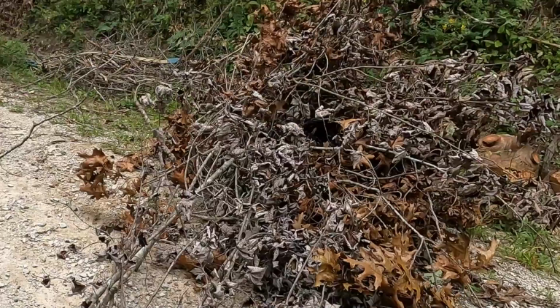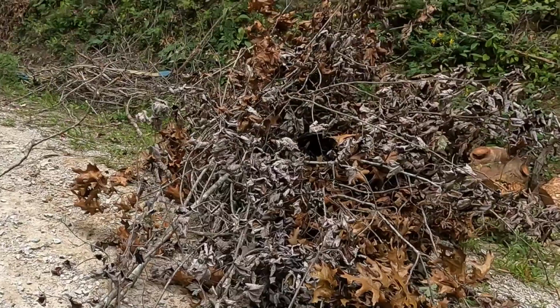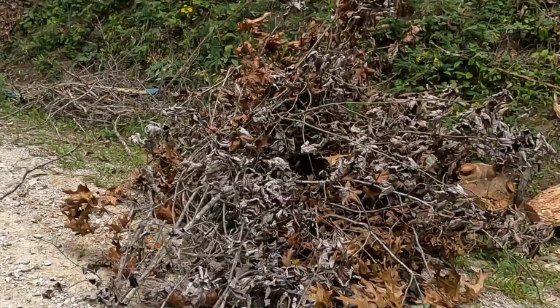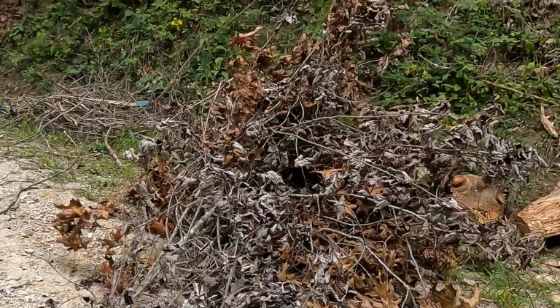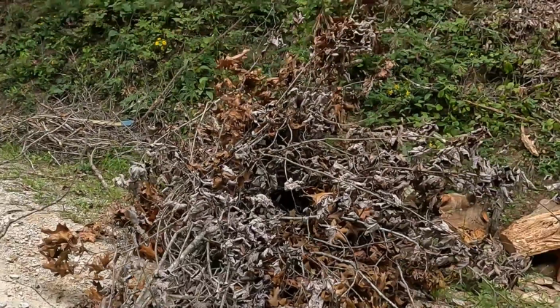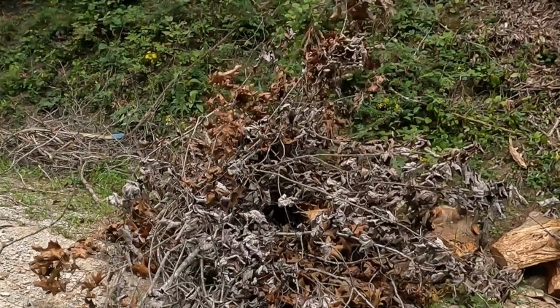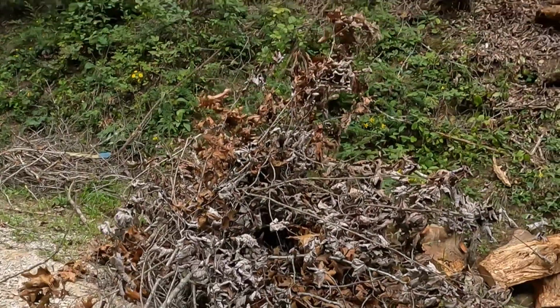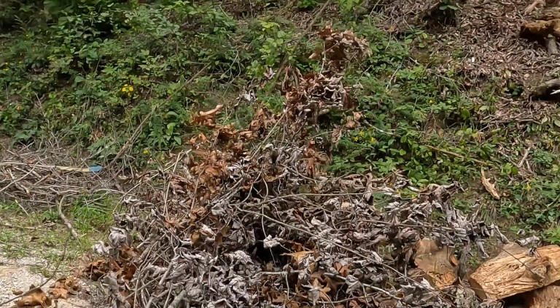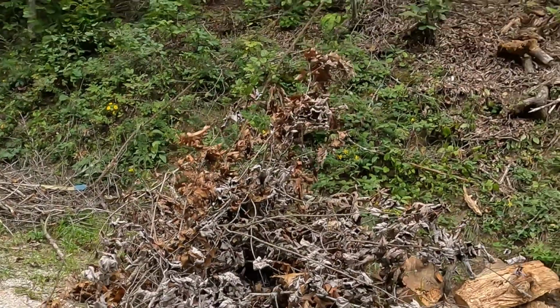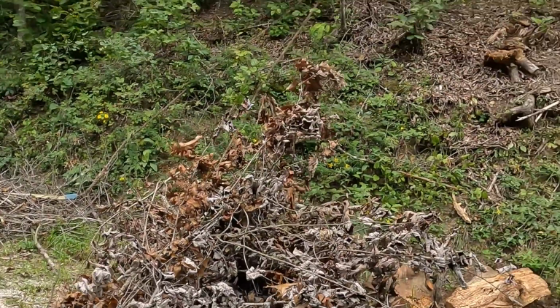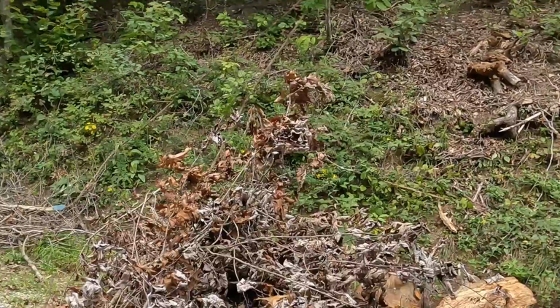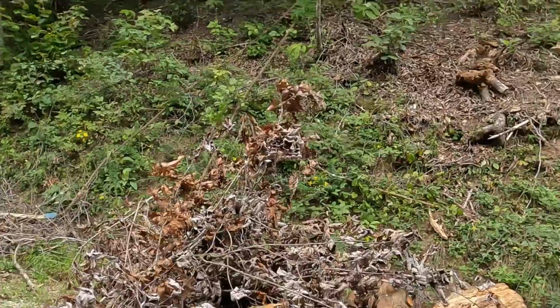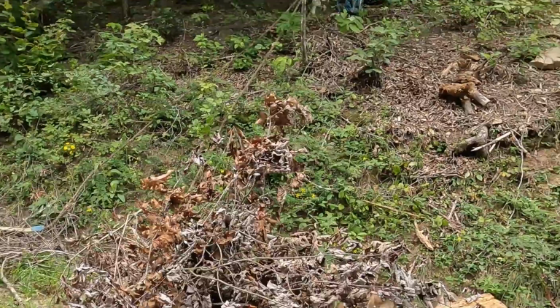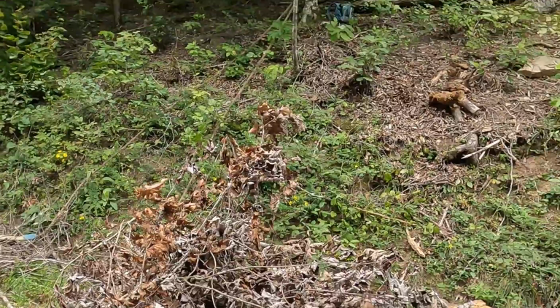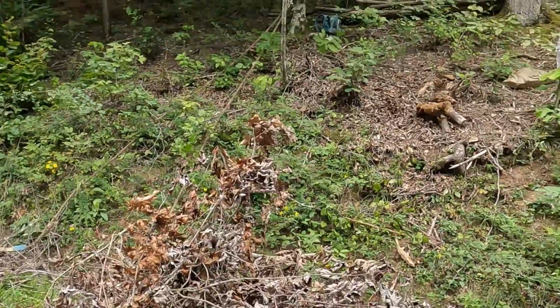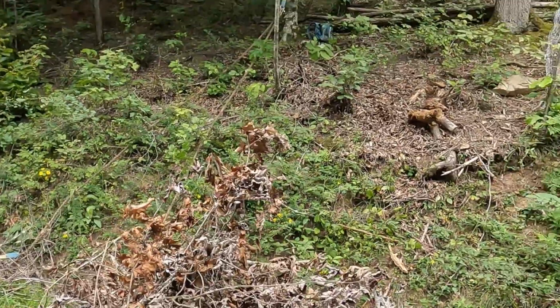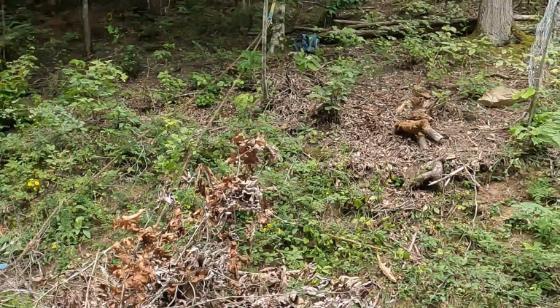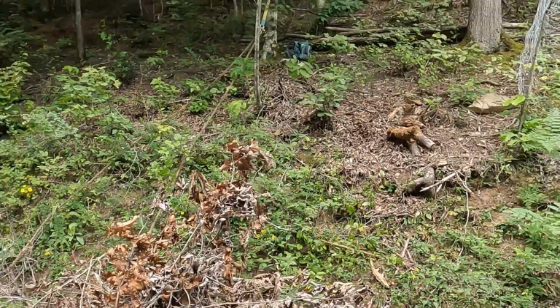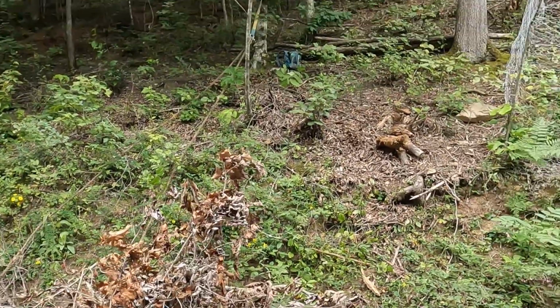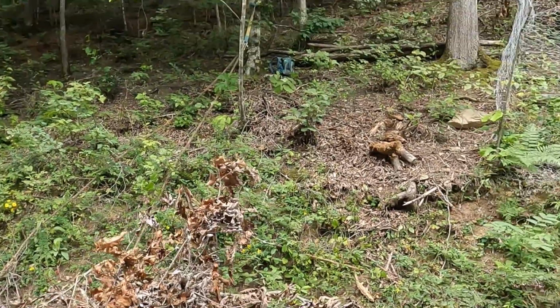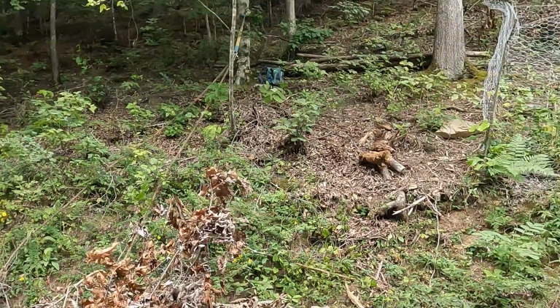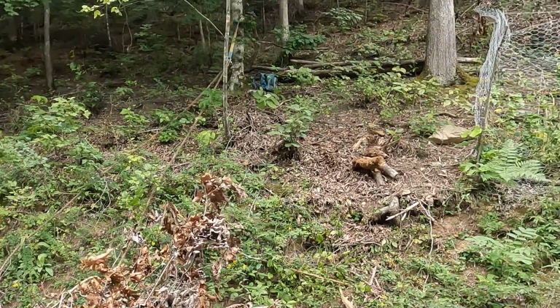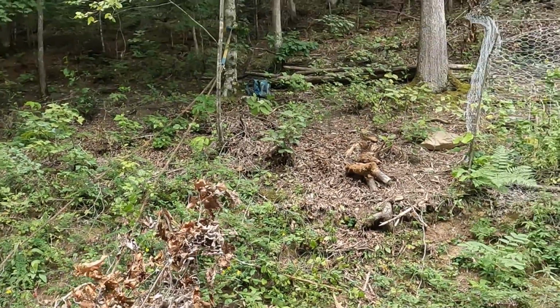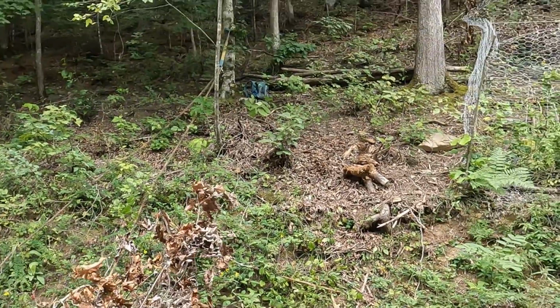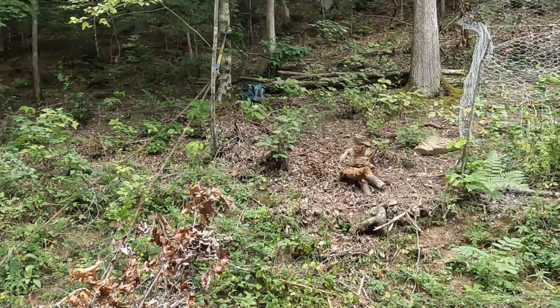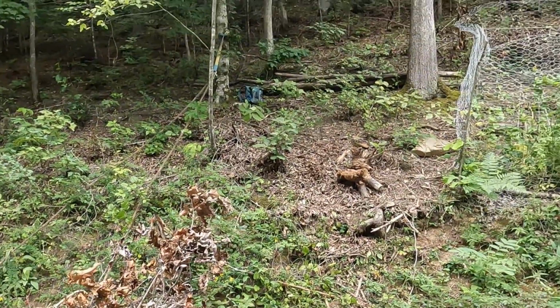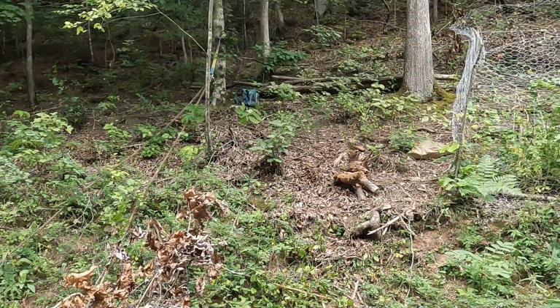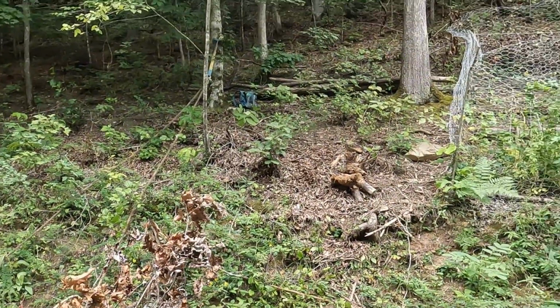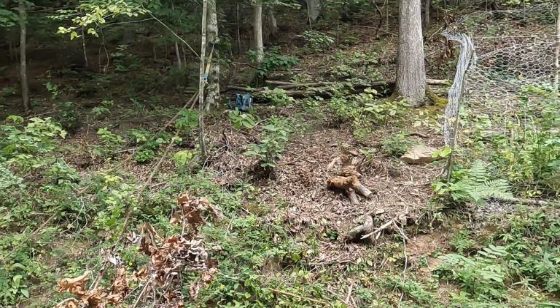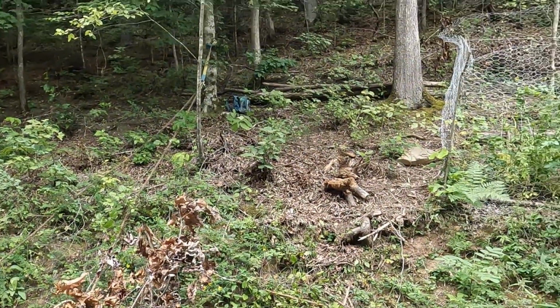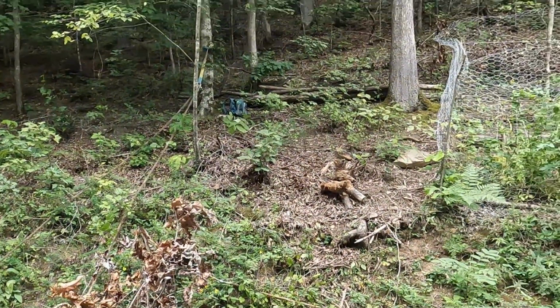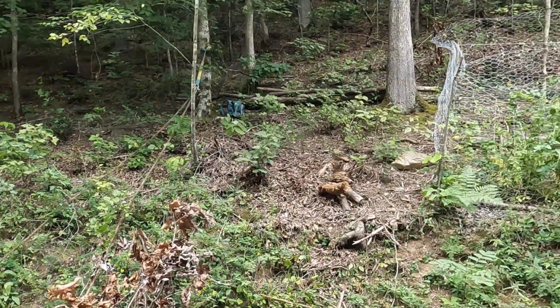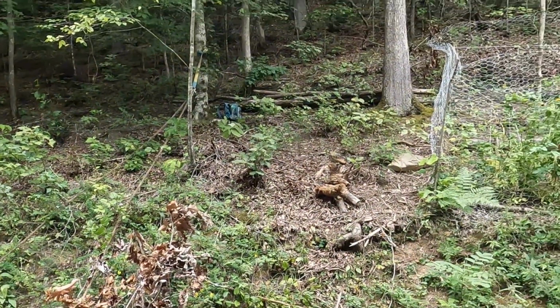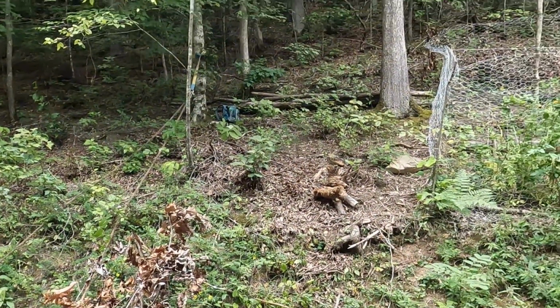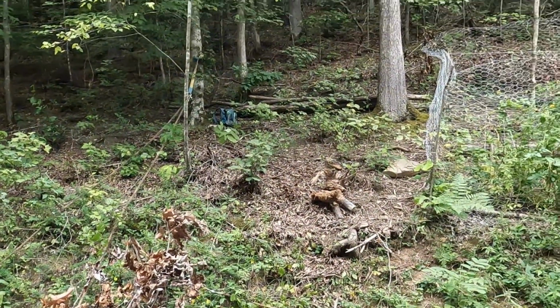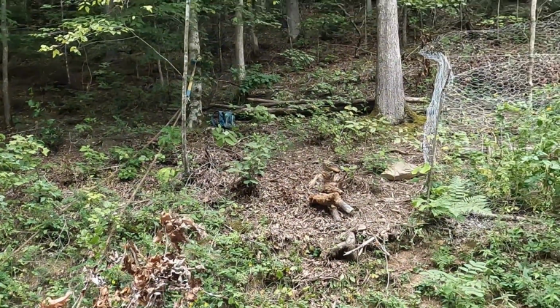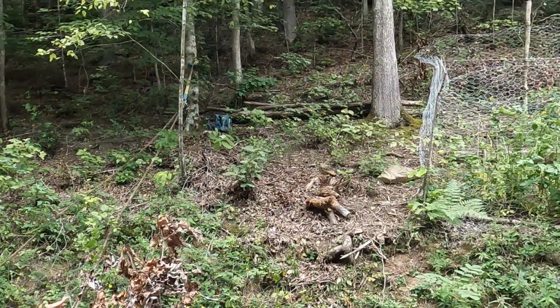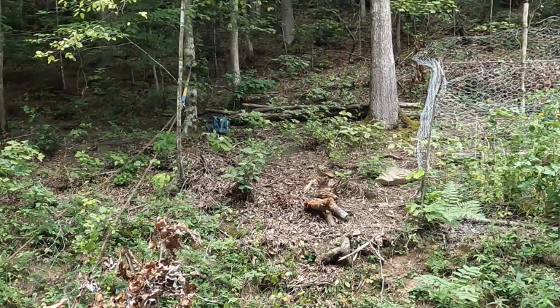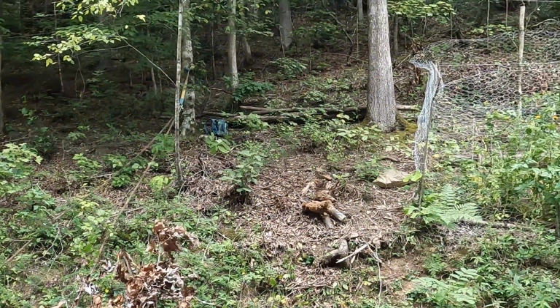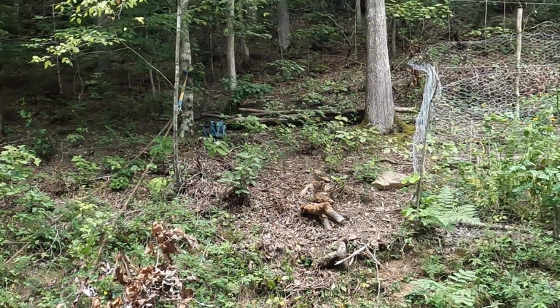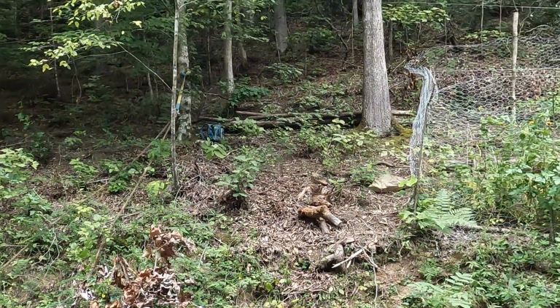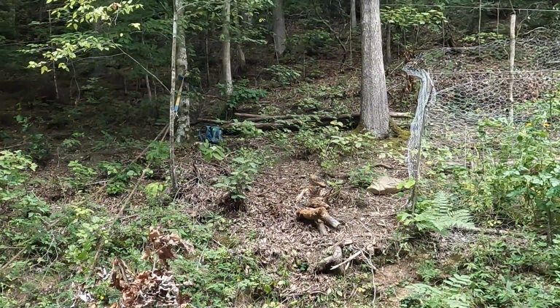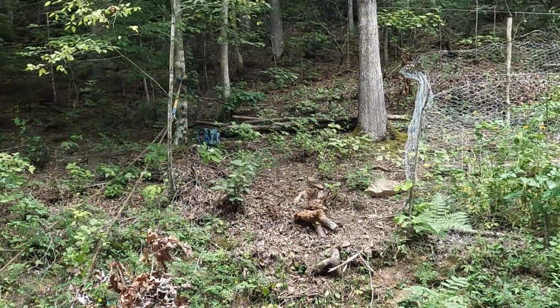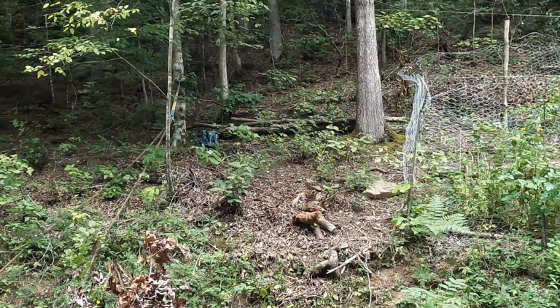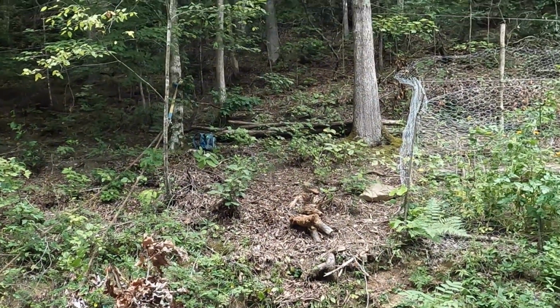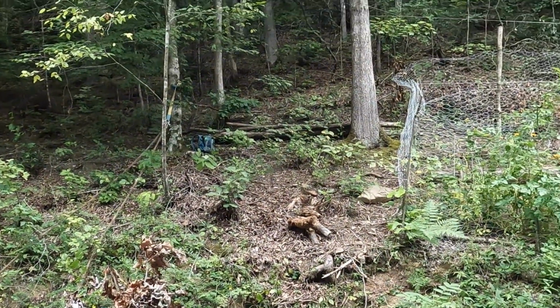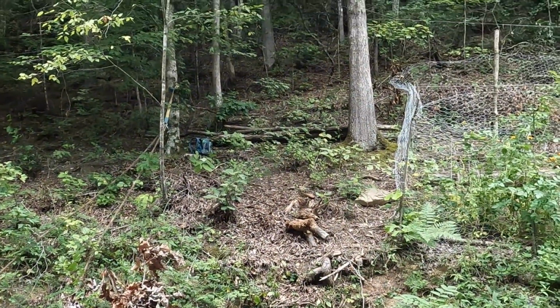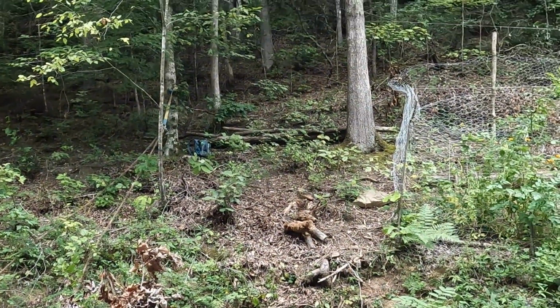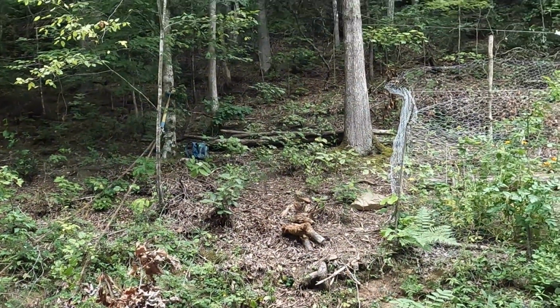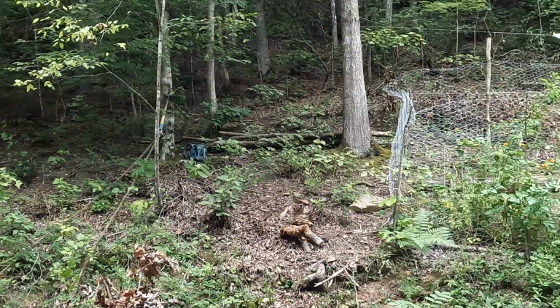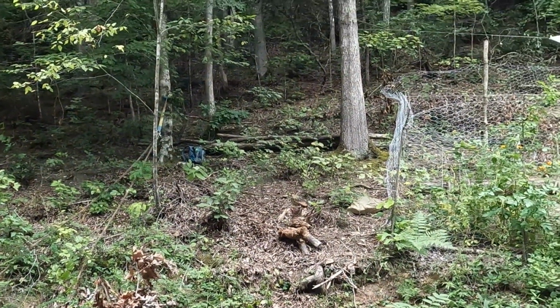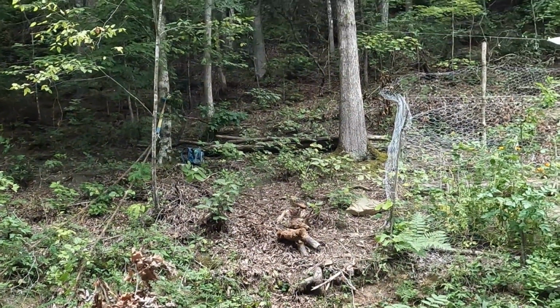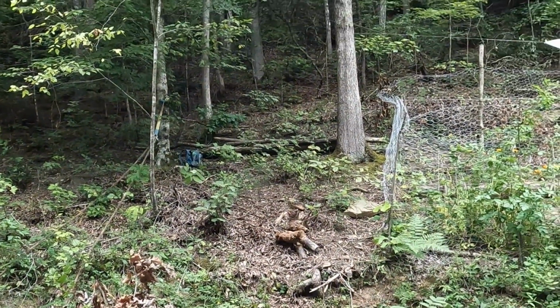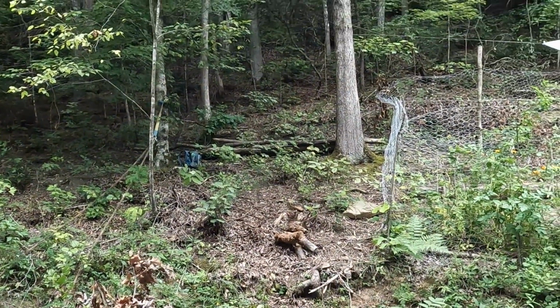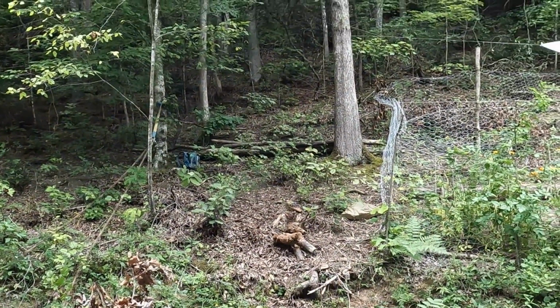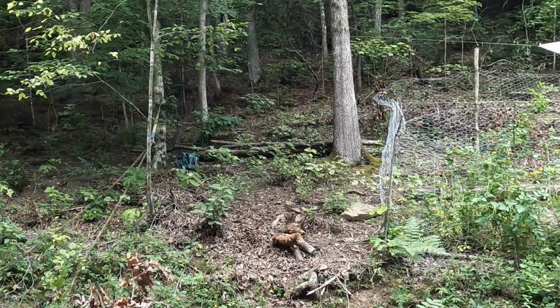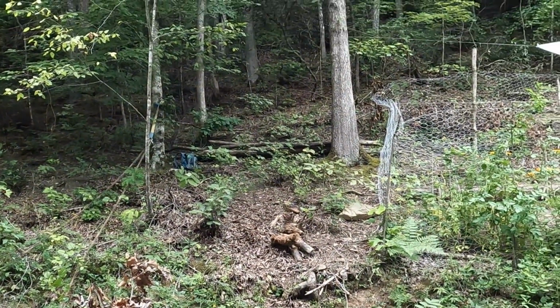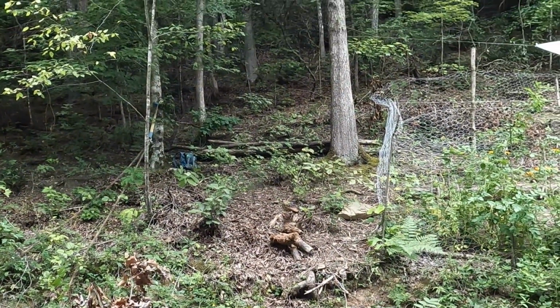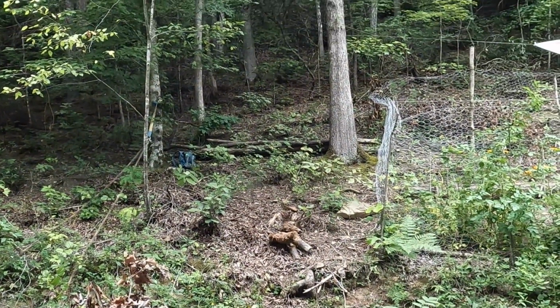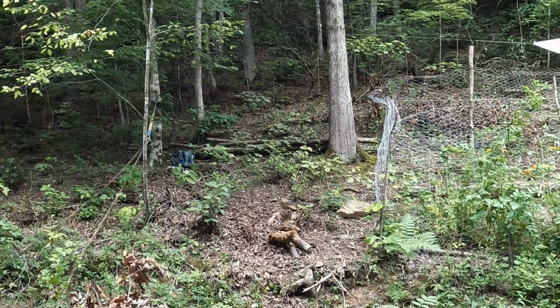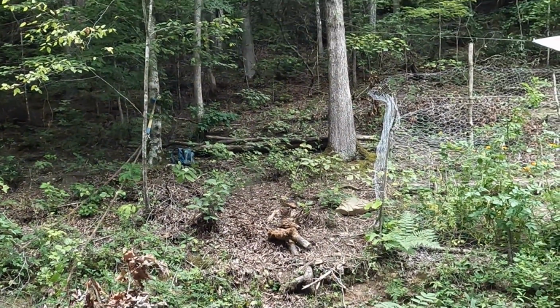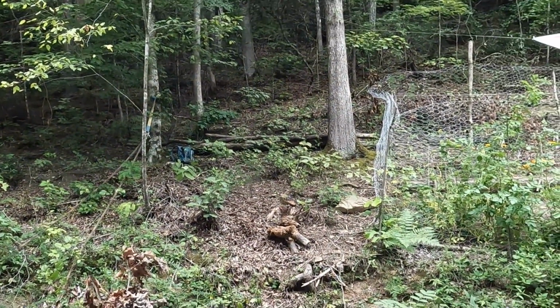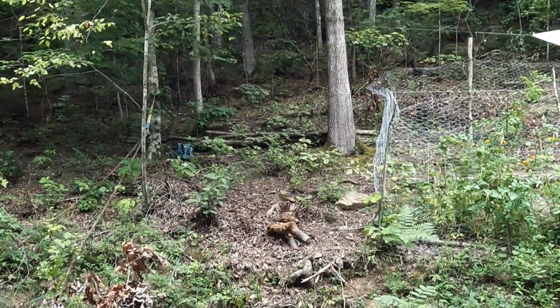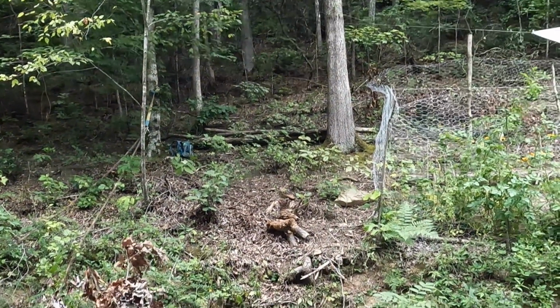We'll rig this up, go ahead and pull the branches up to the hillside, making it easier to reach the top of the hillside.